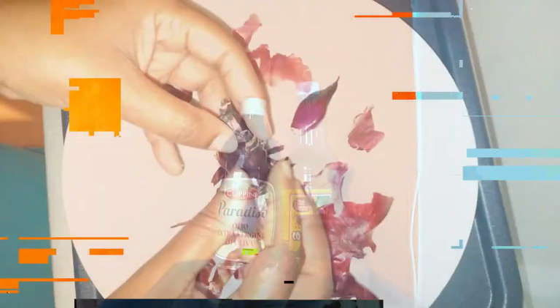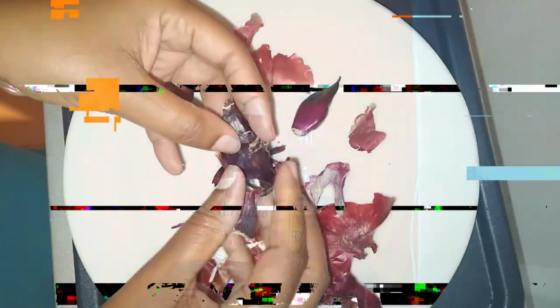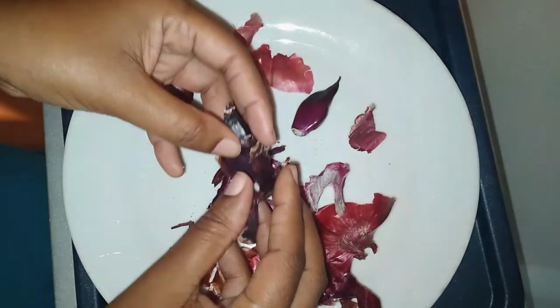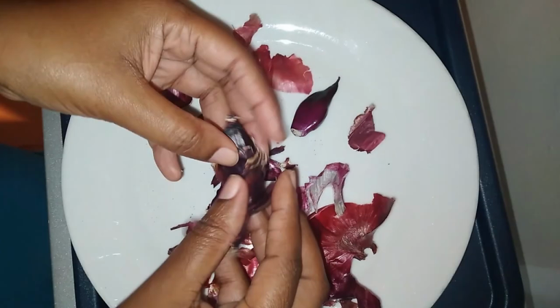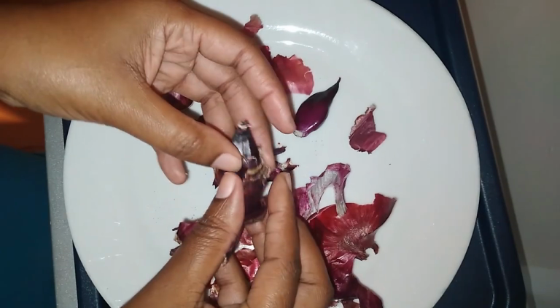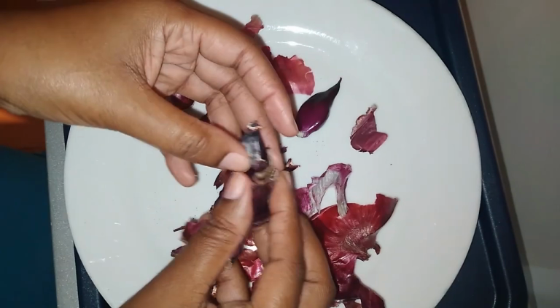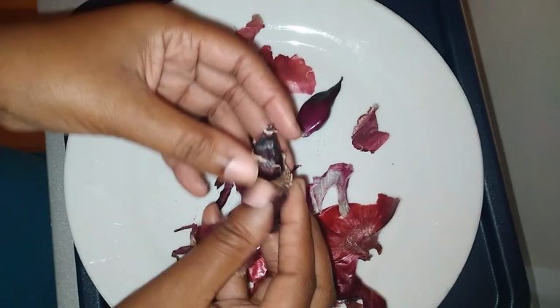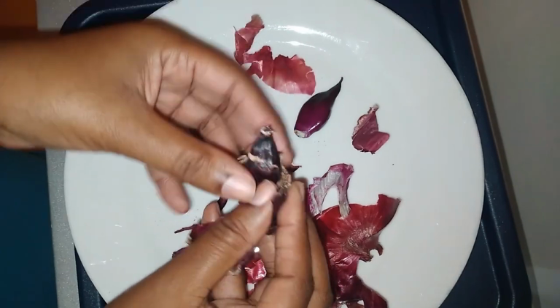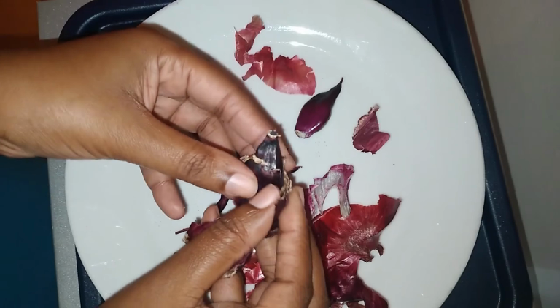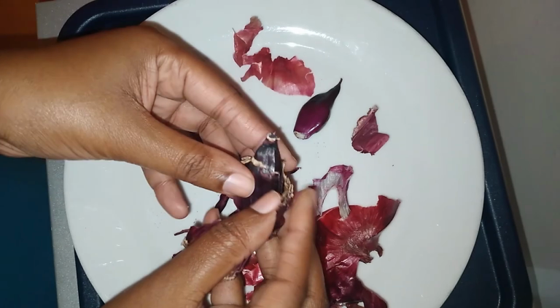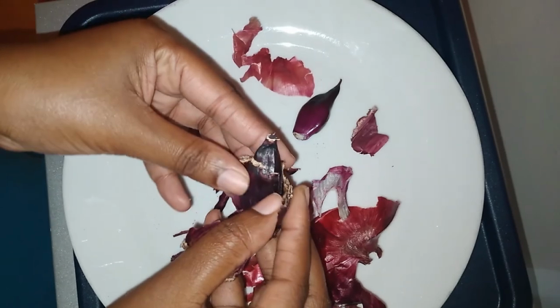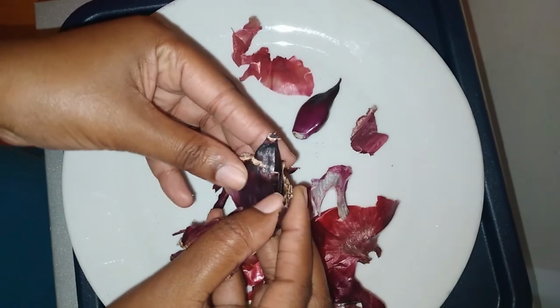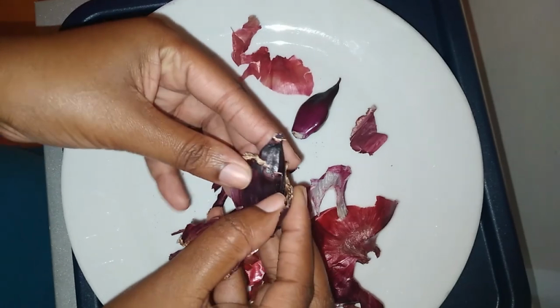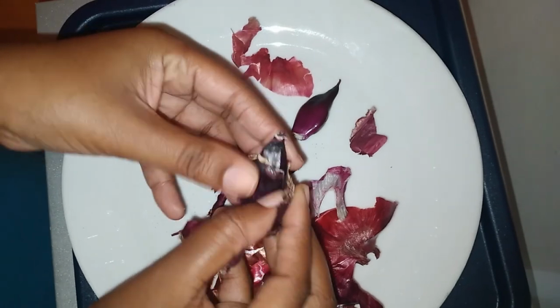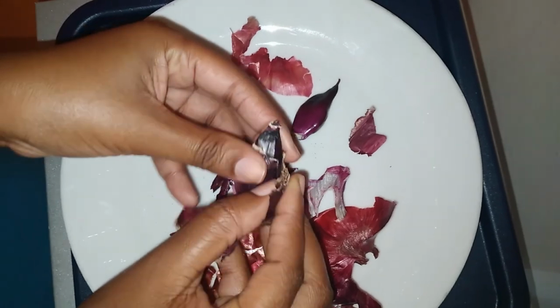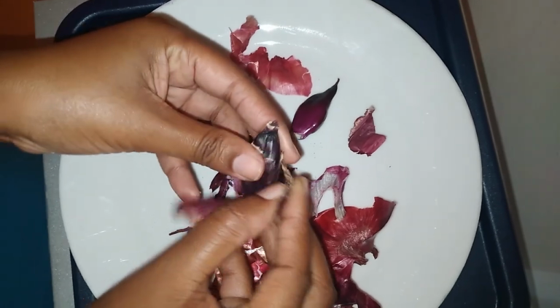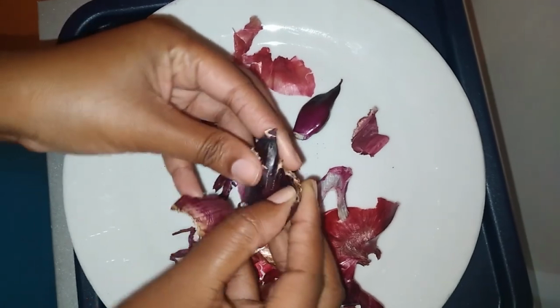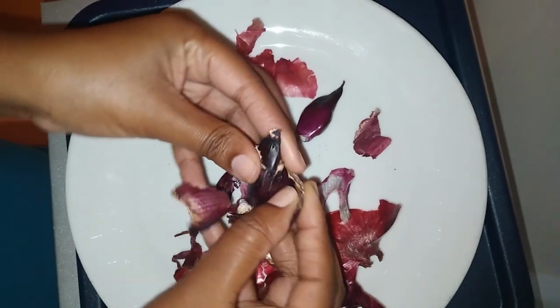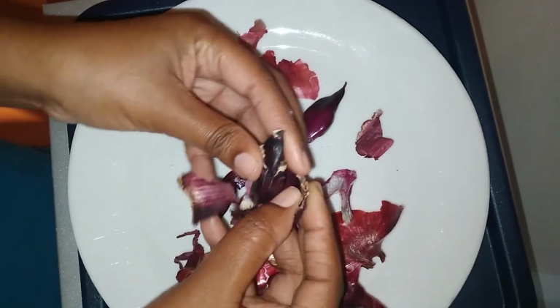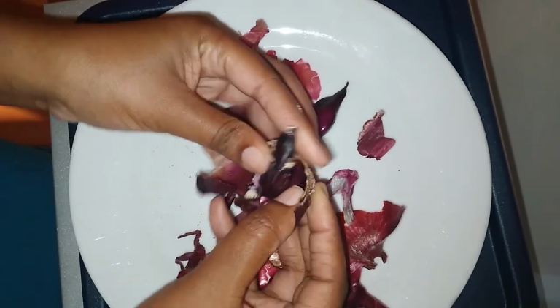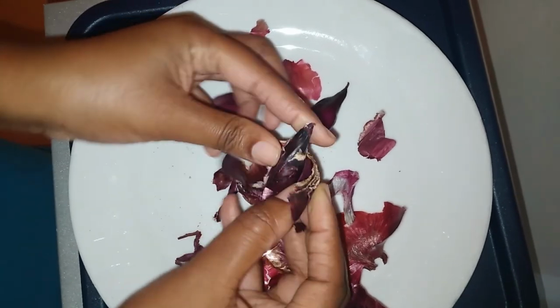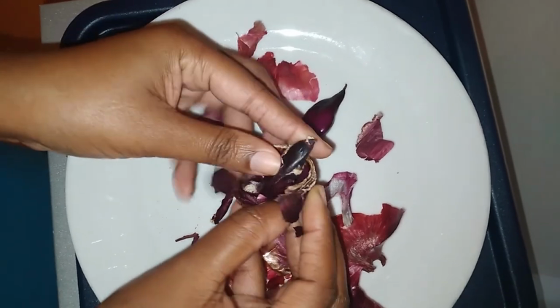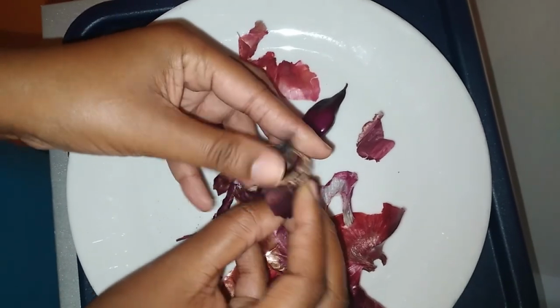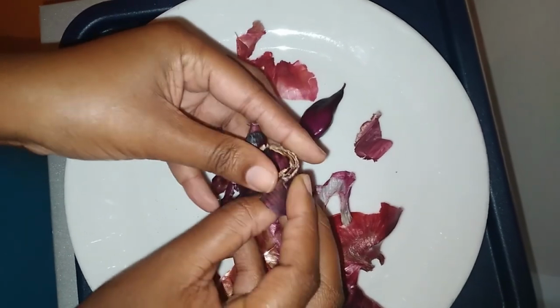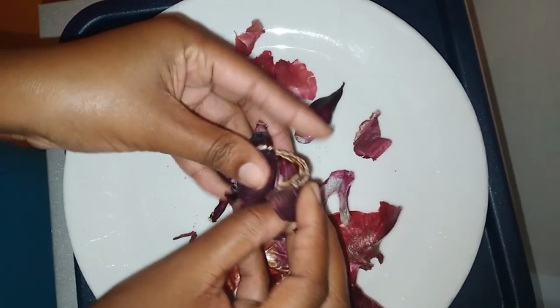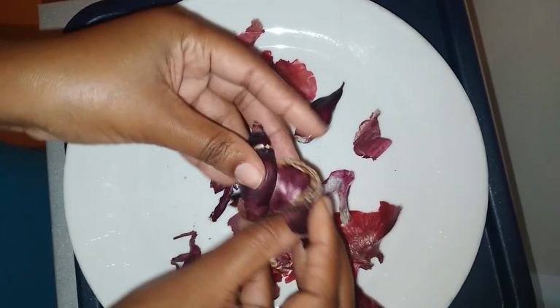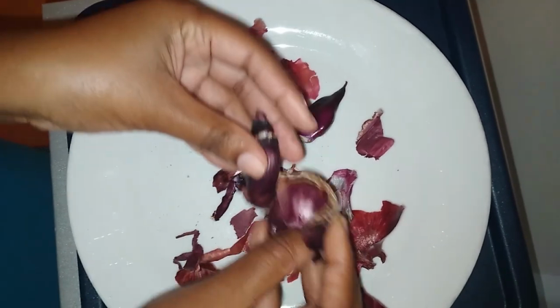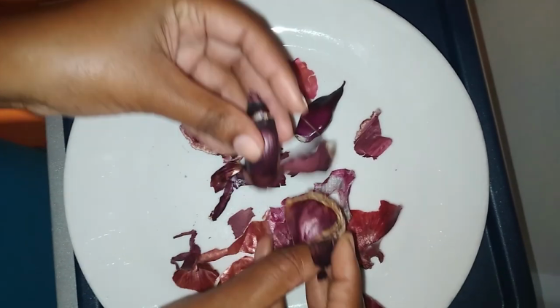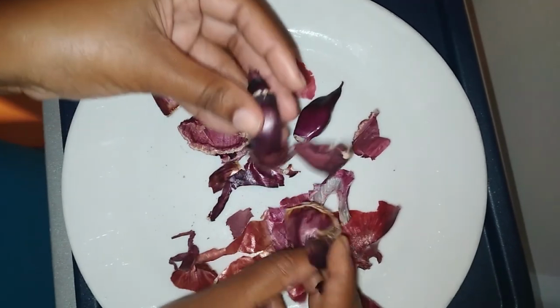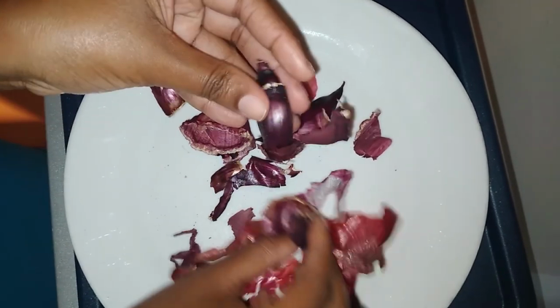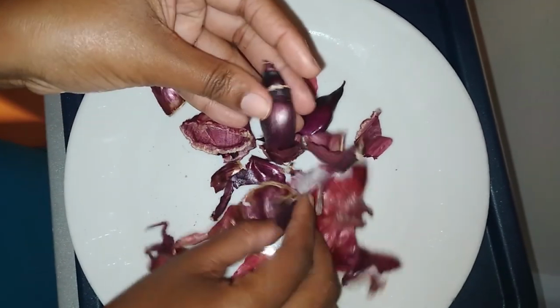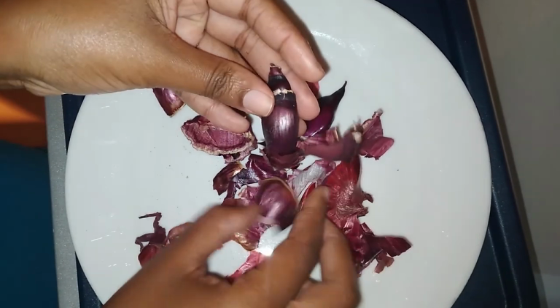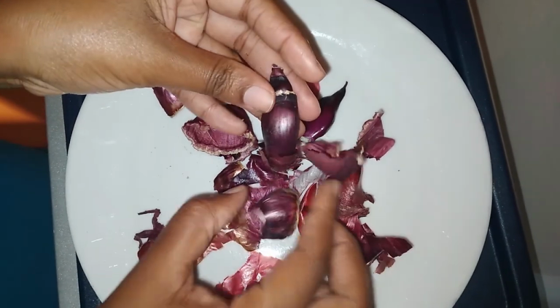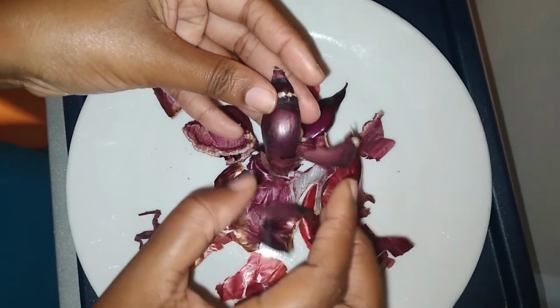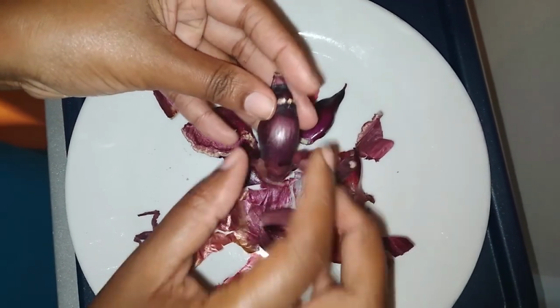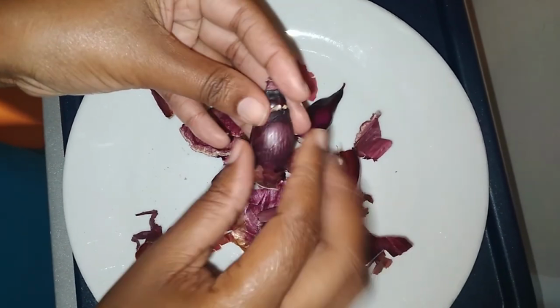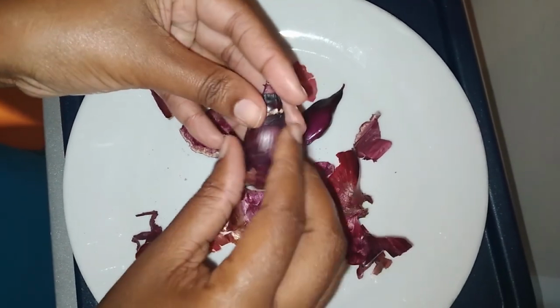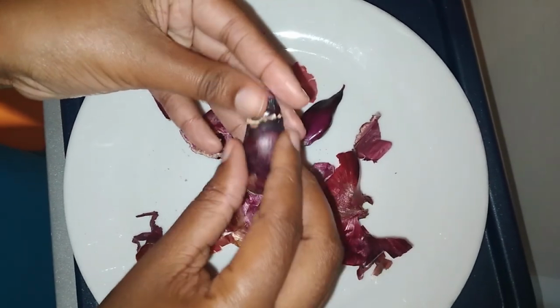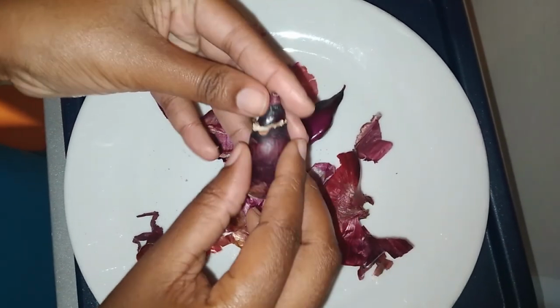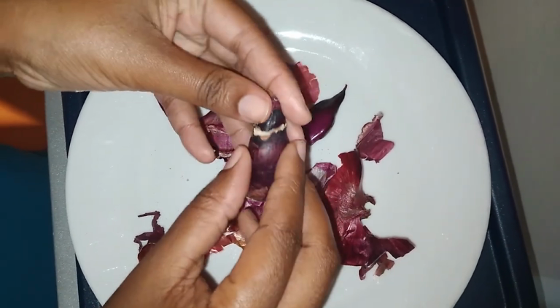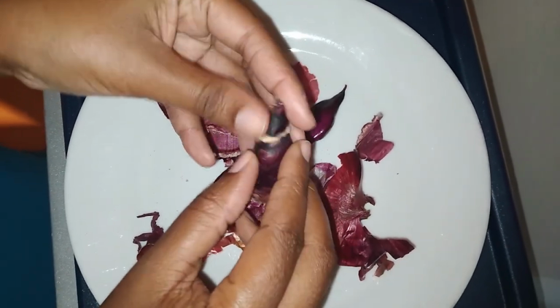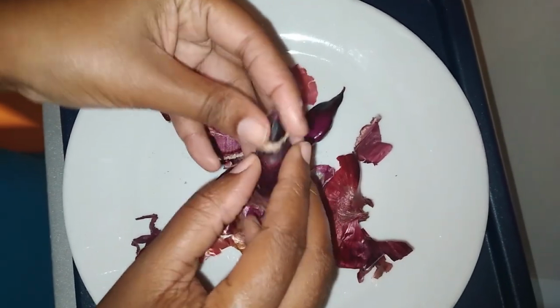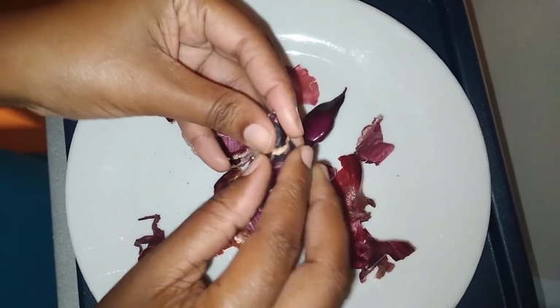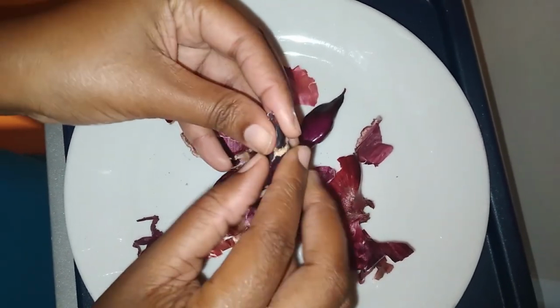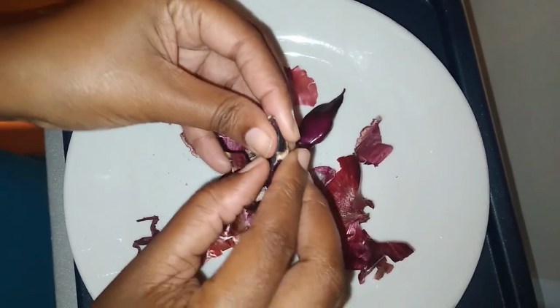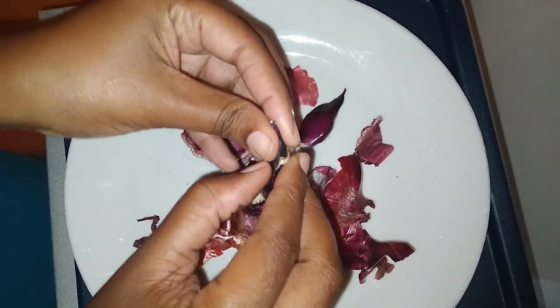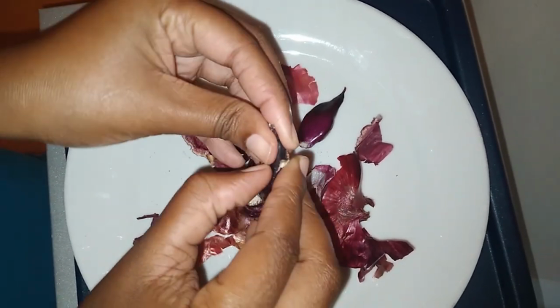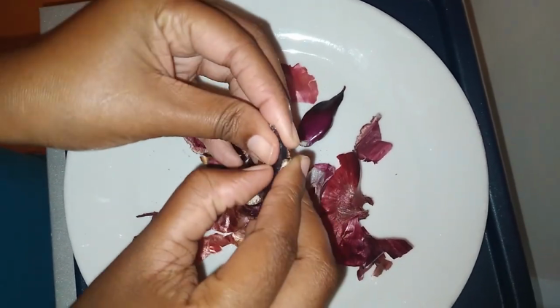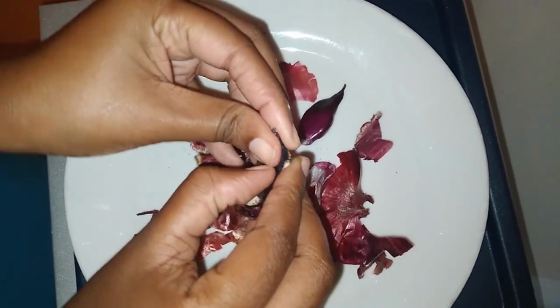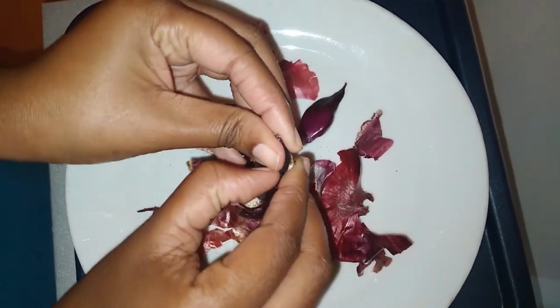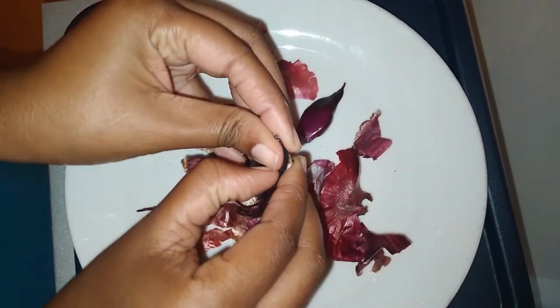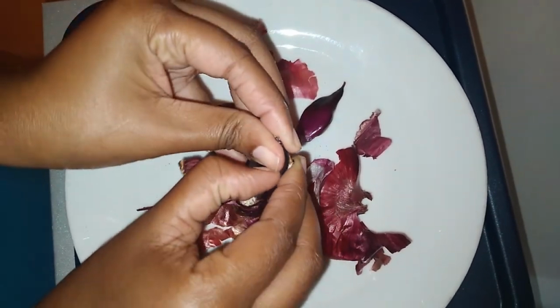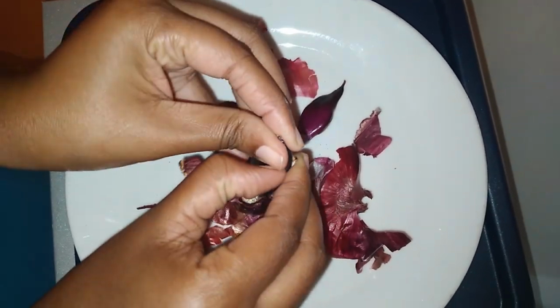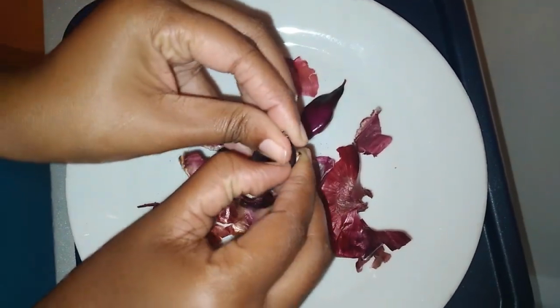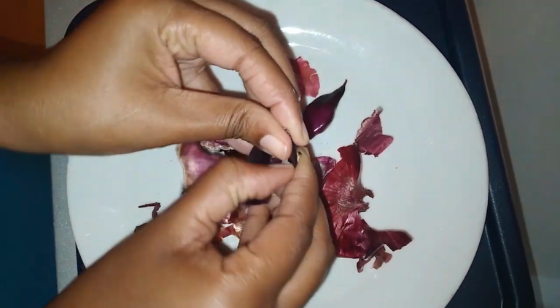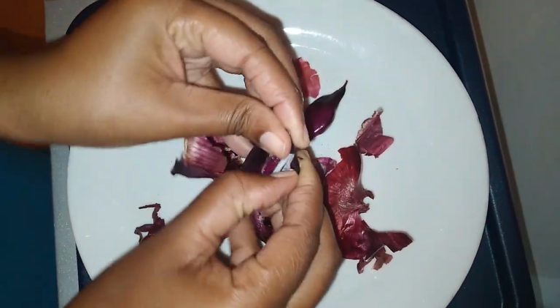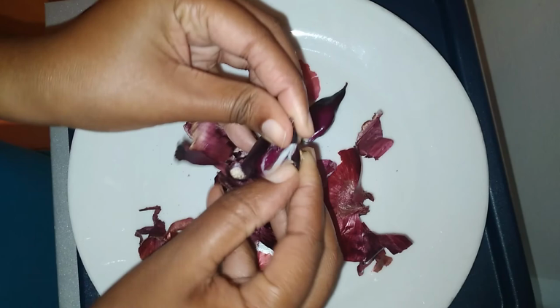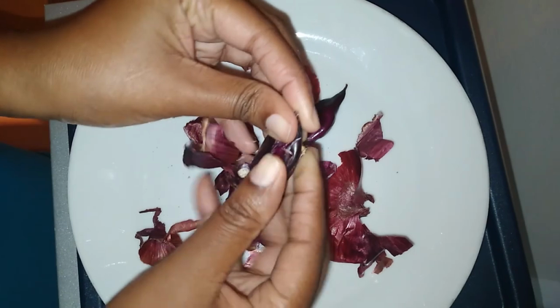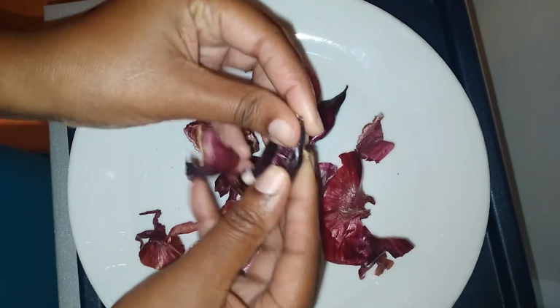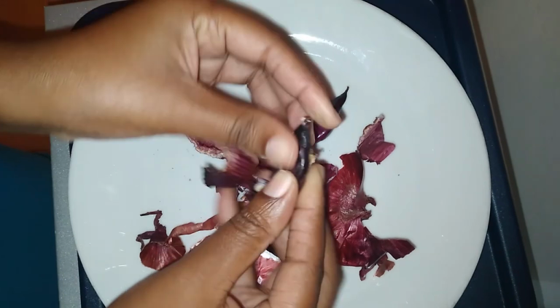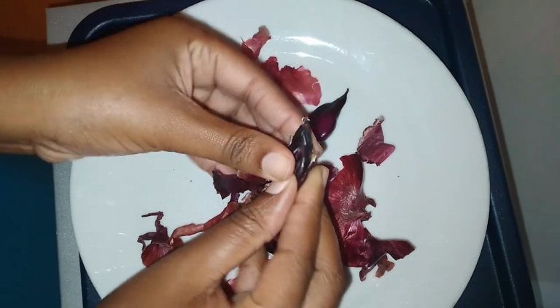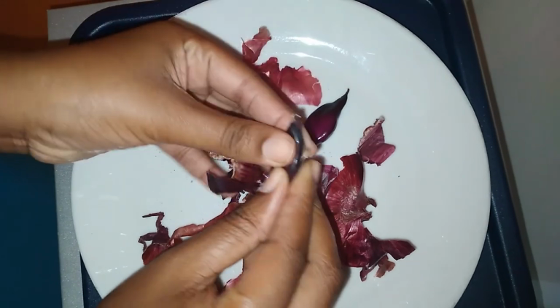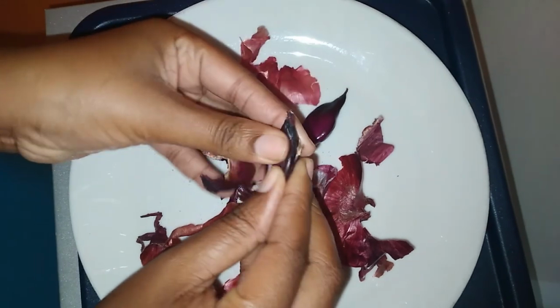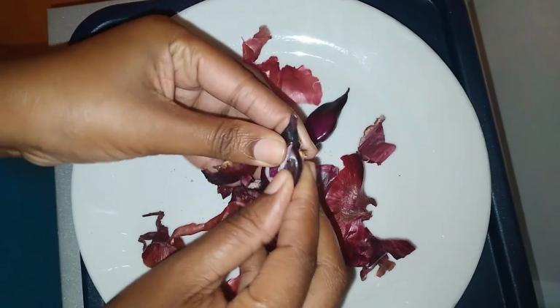What I did was to allow the fresh onion to dry so the outer layers are dry, and I am just removing those.